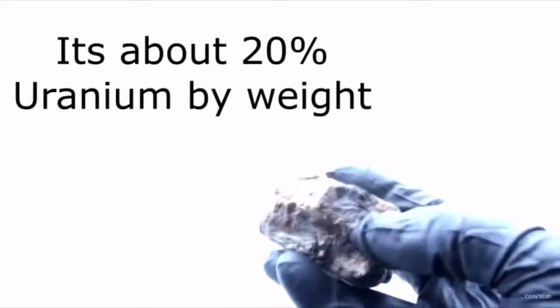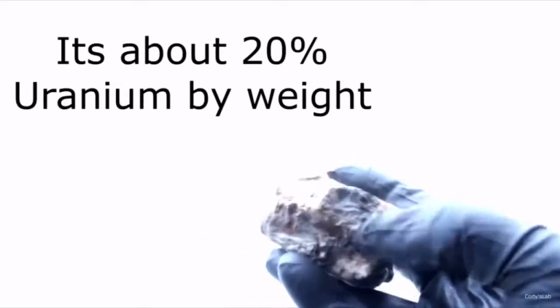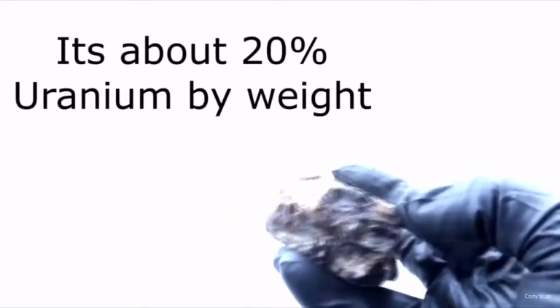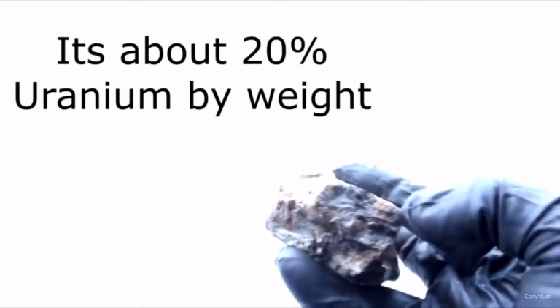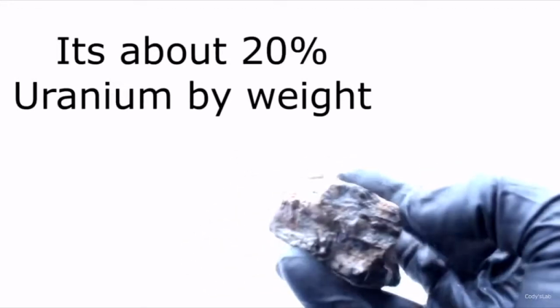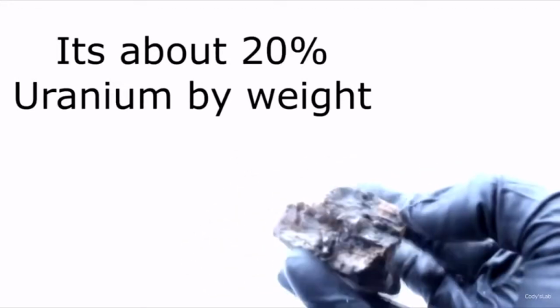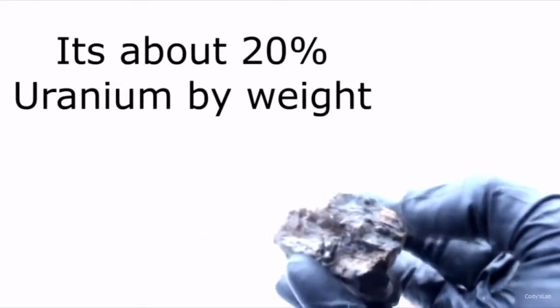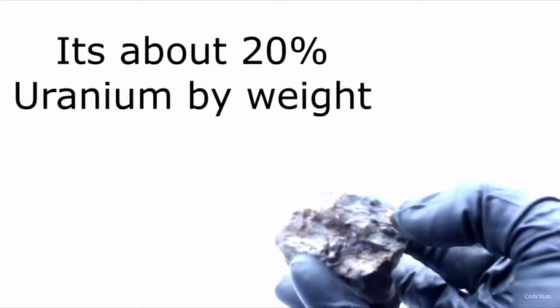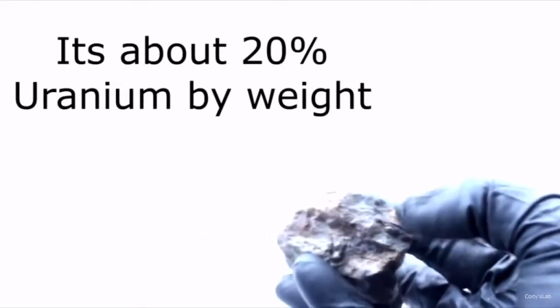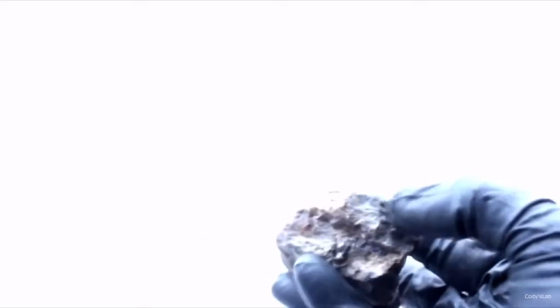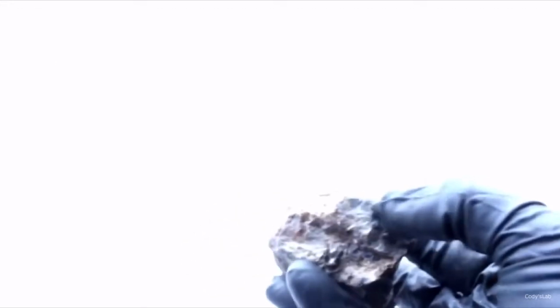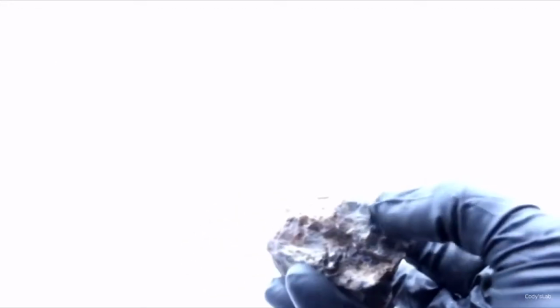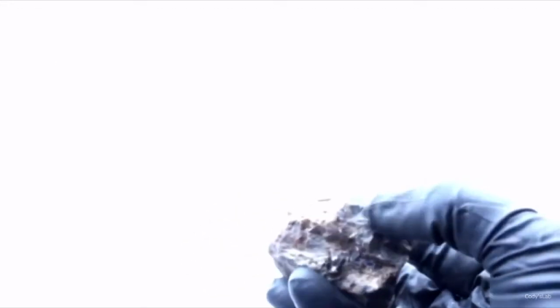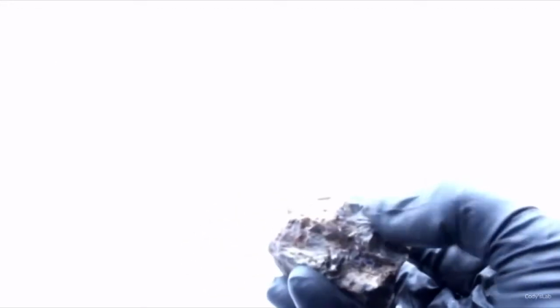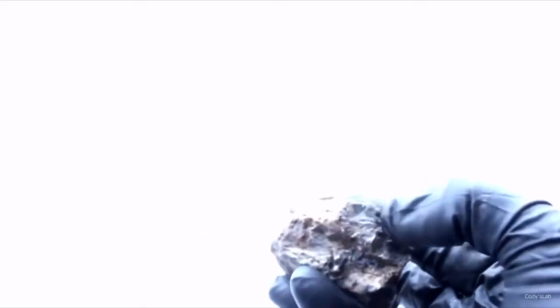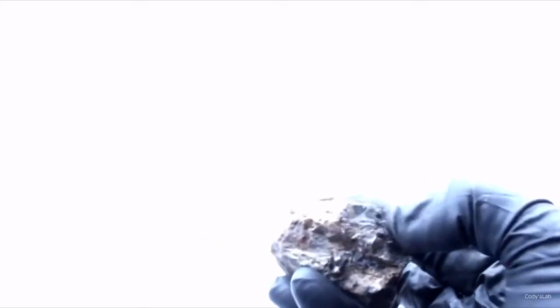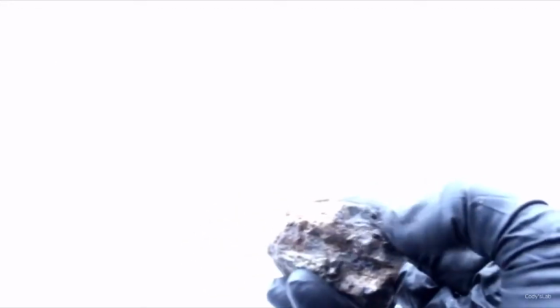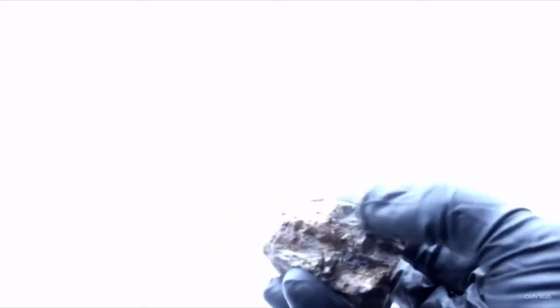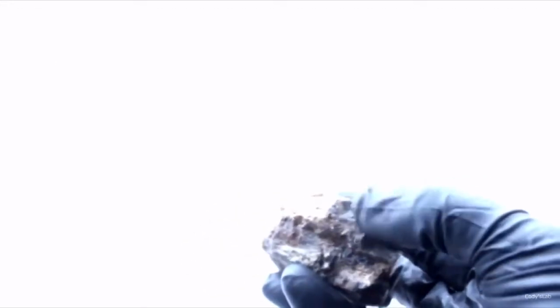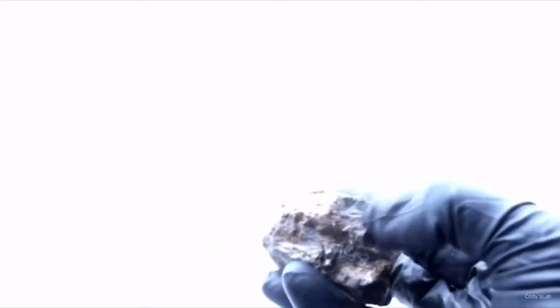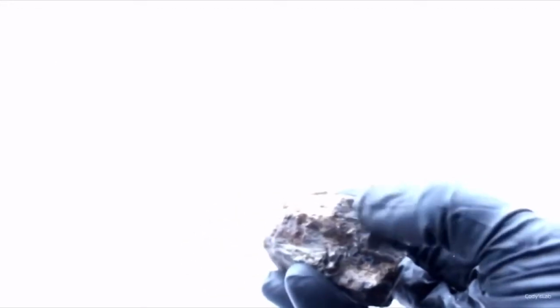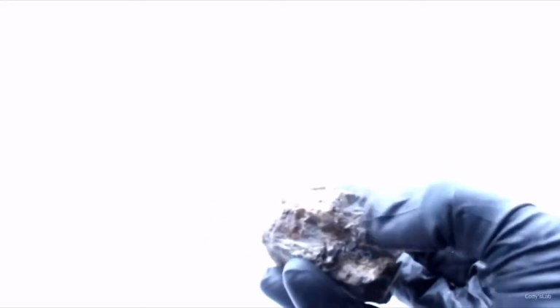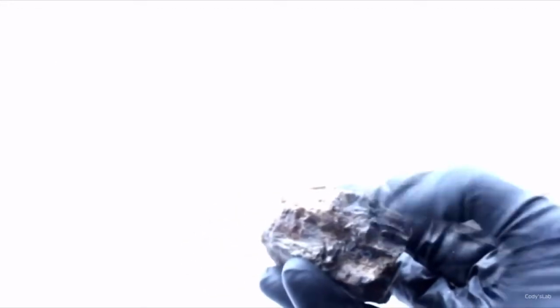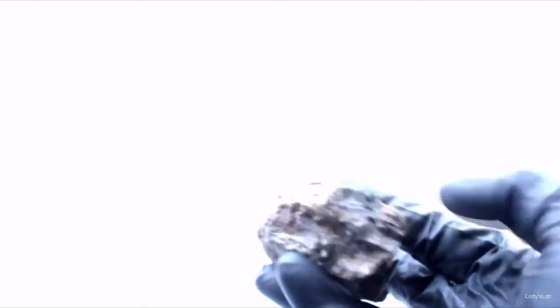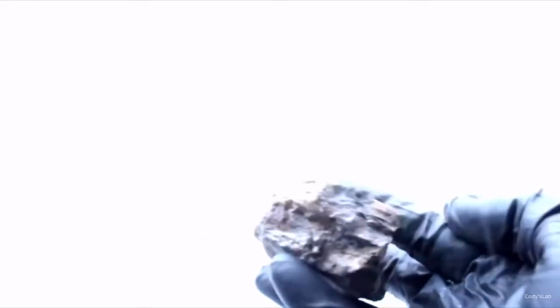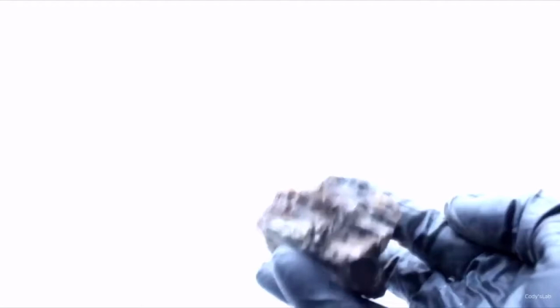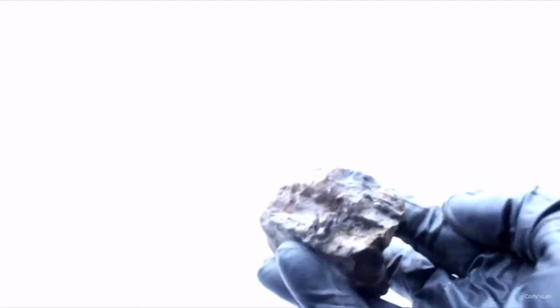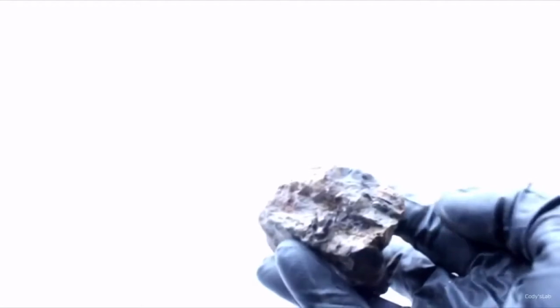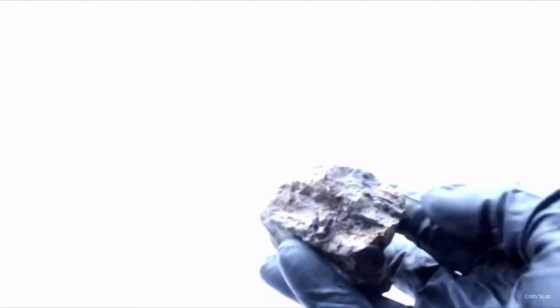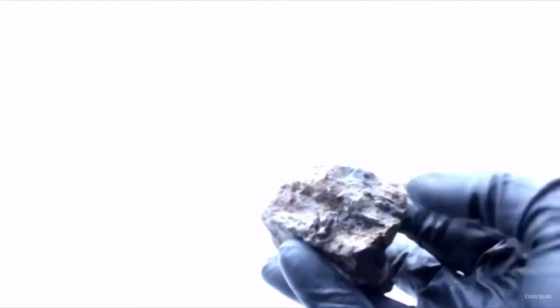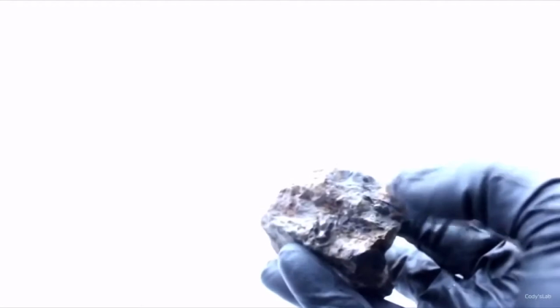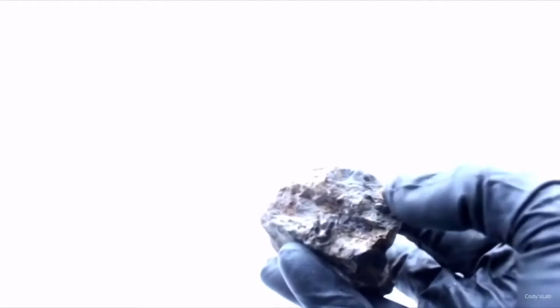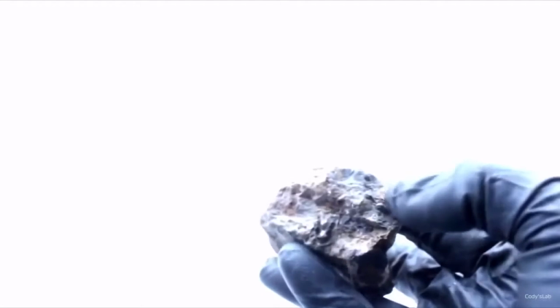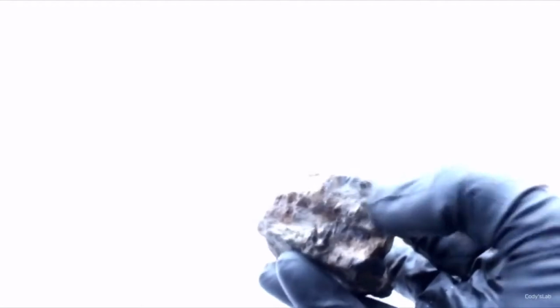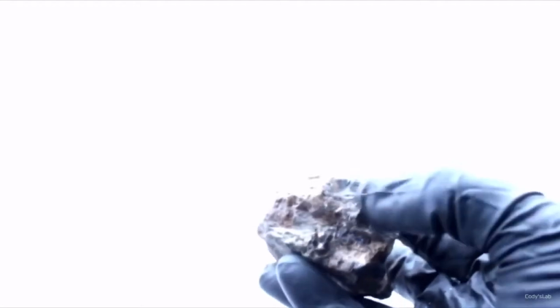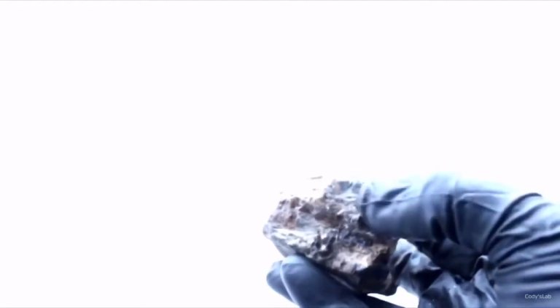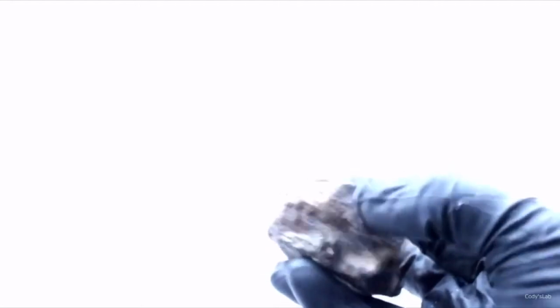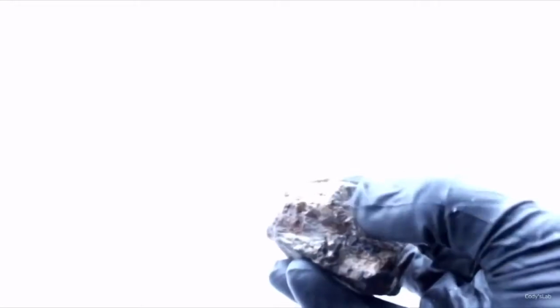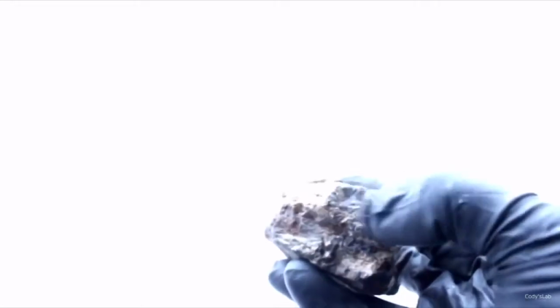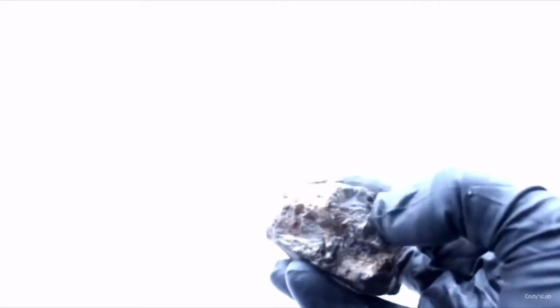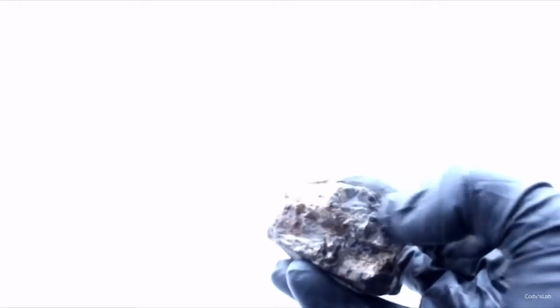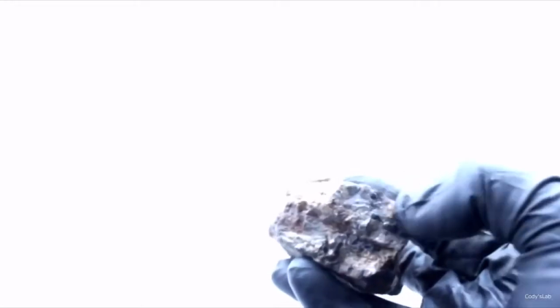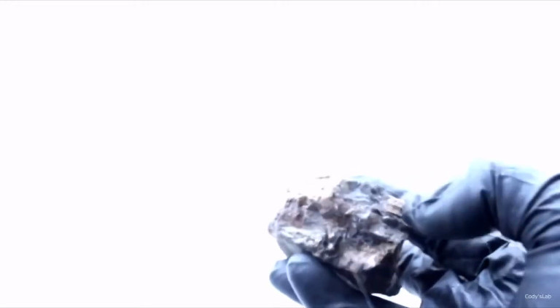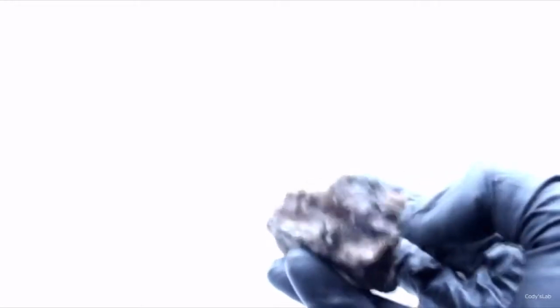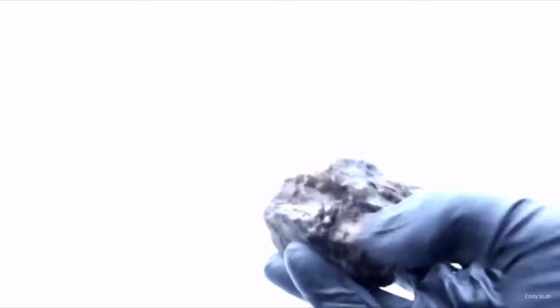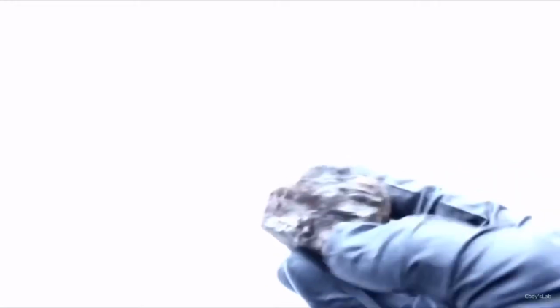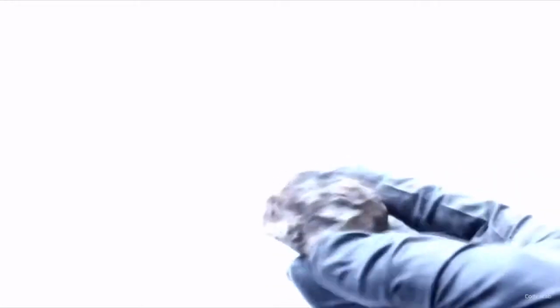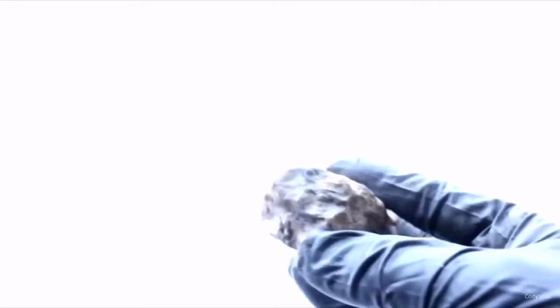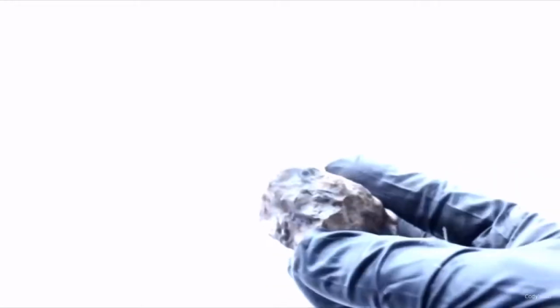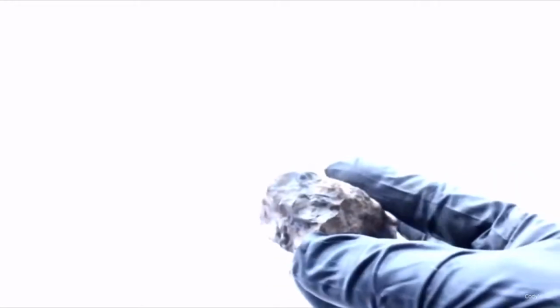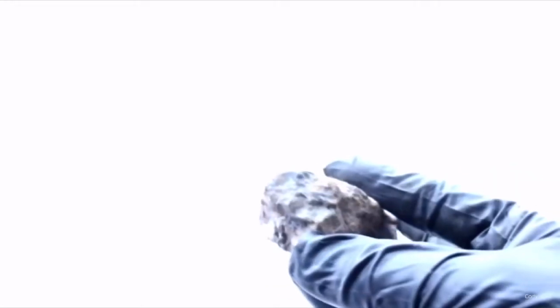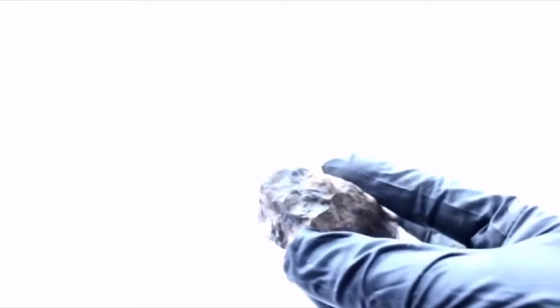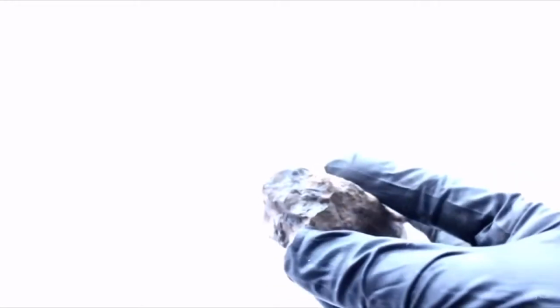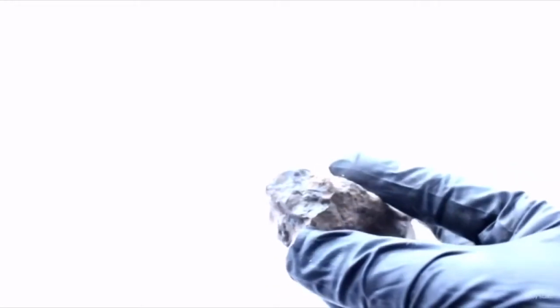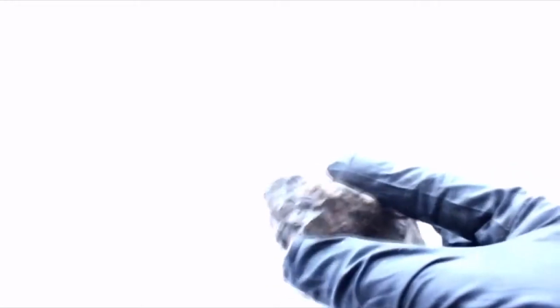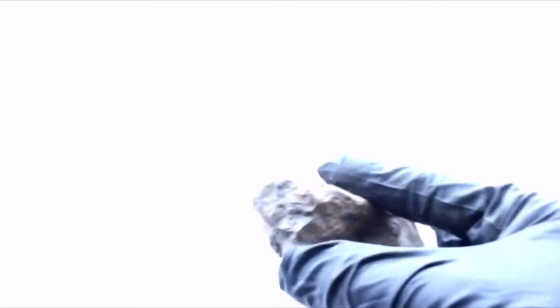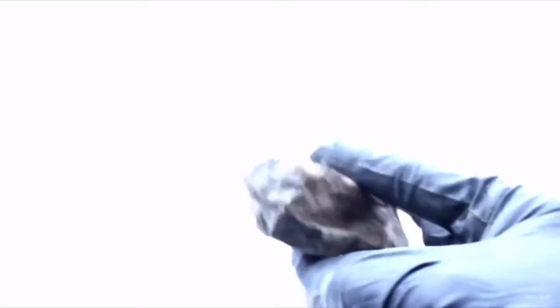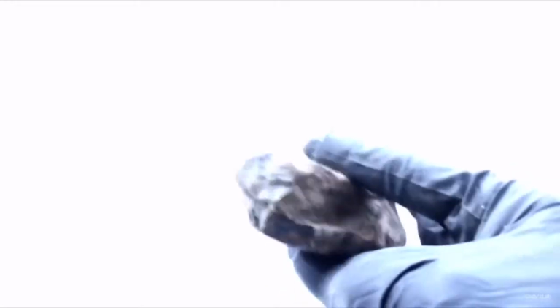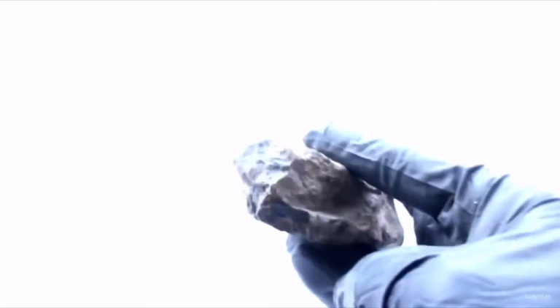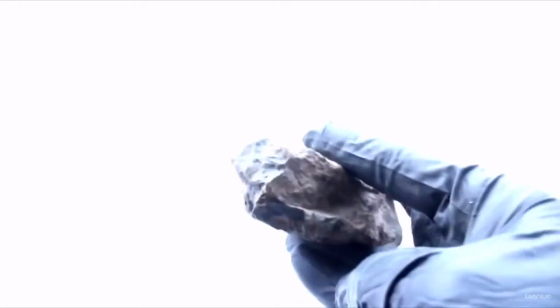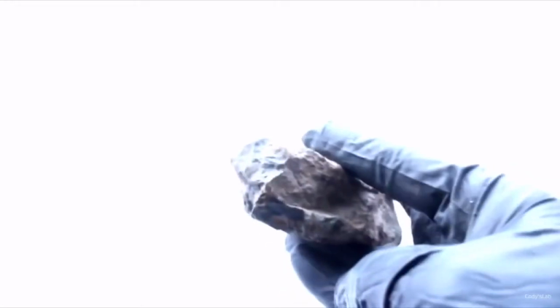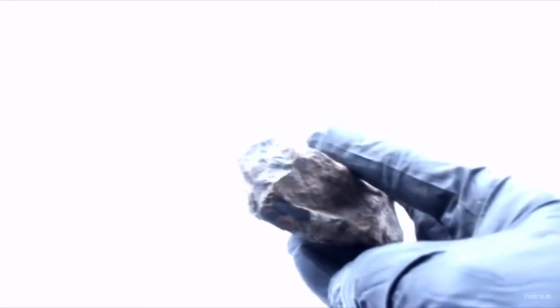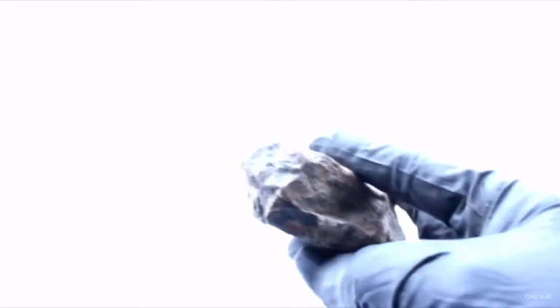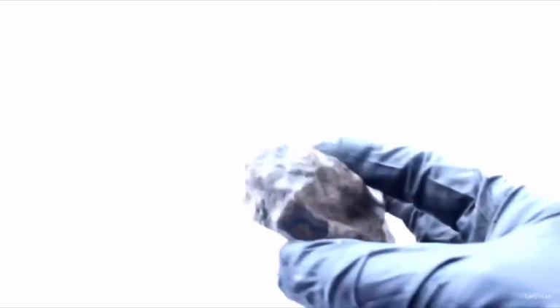You can actually see the pitchblende — the black uranium oxide — in the rock. It's in a sandstone matrix.